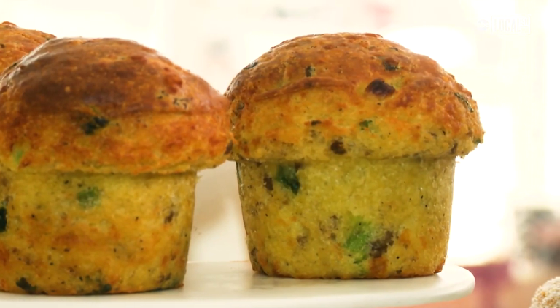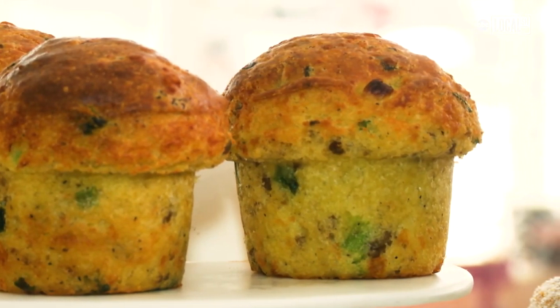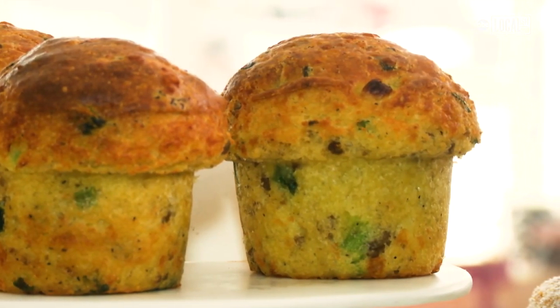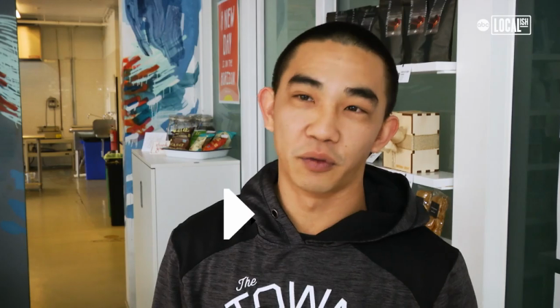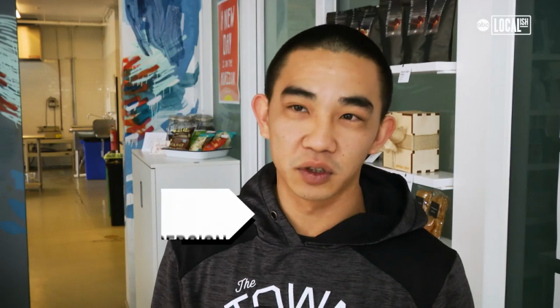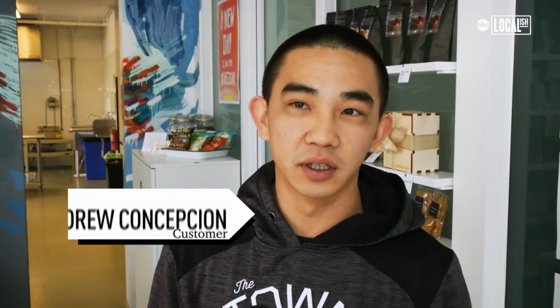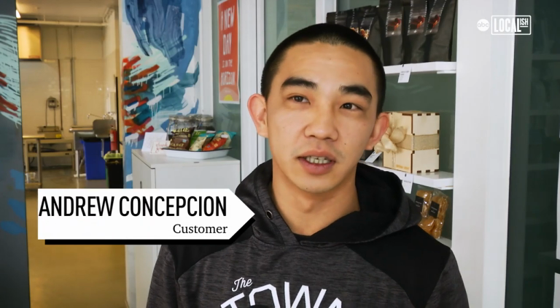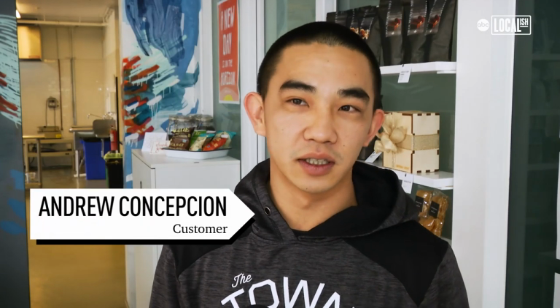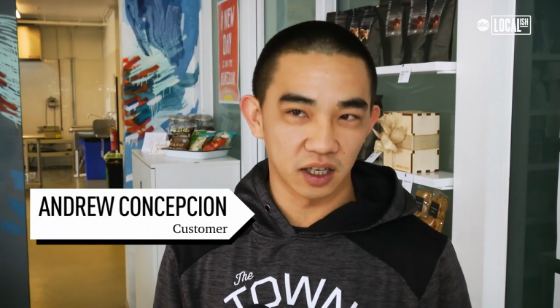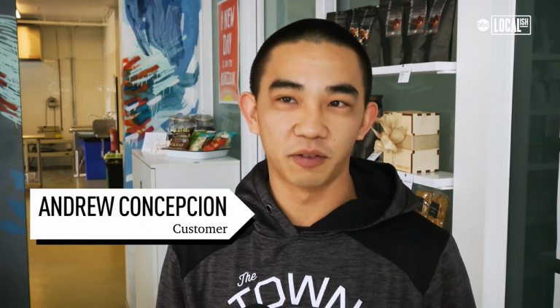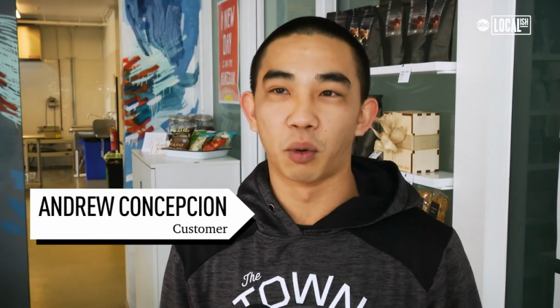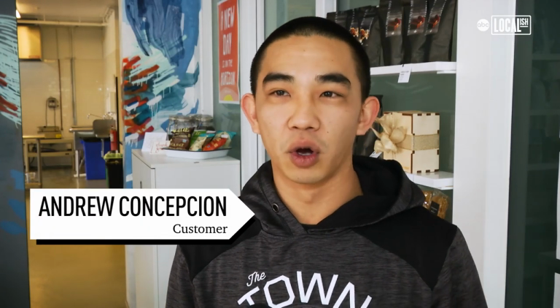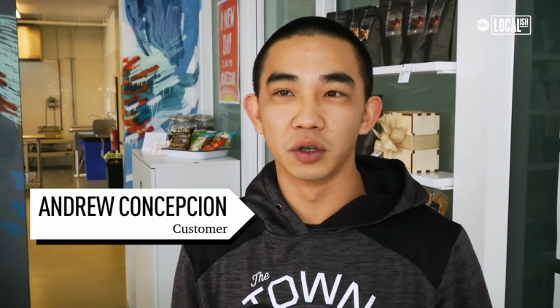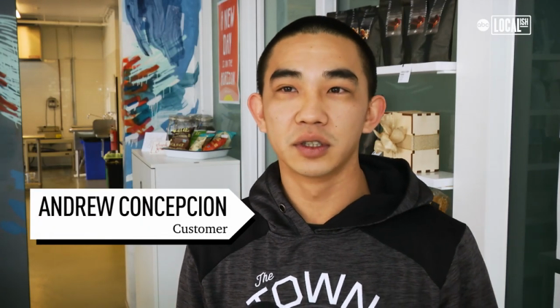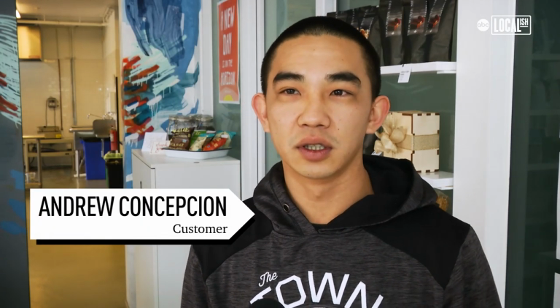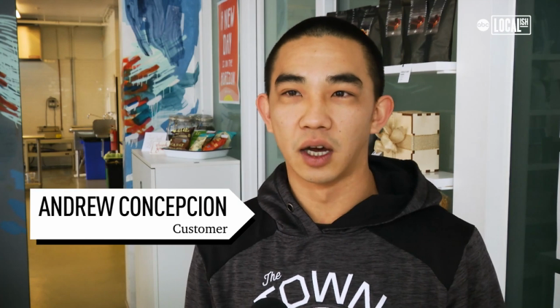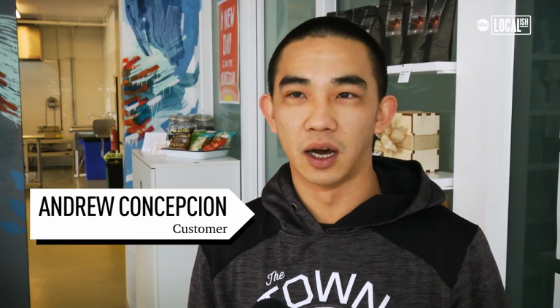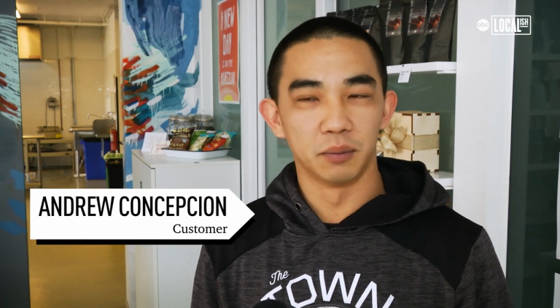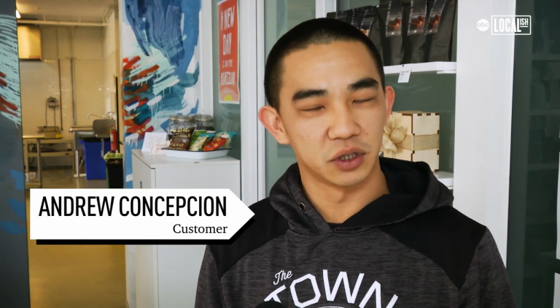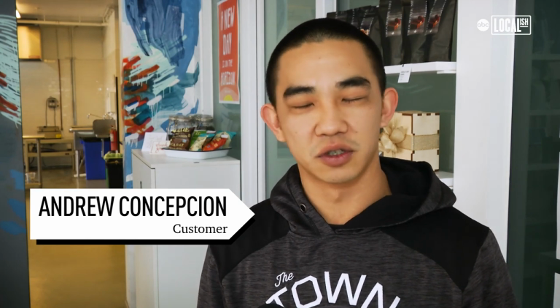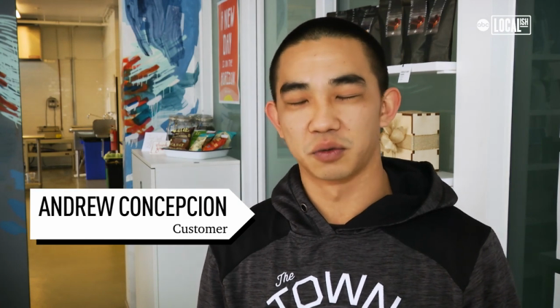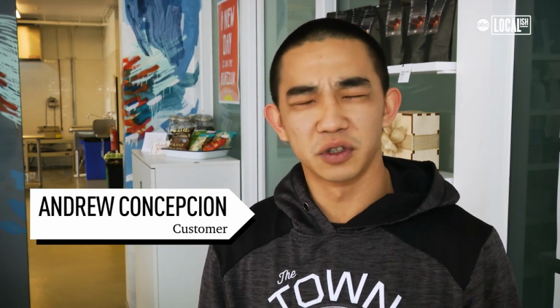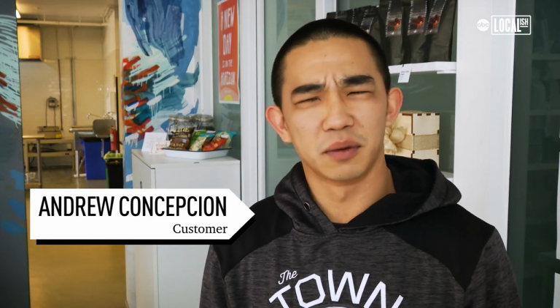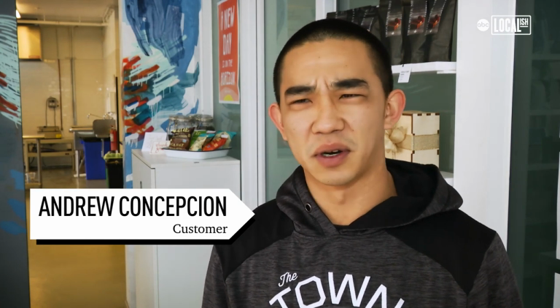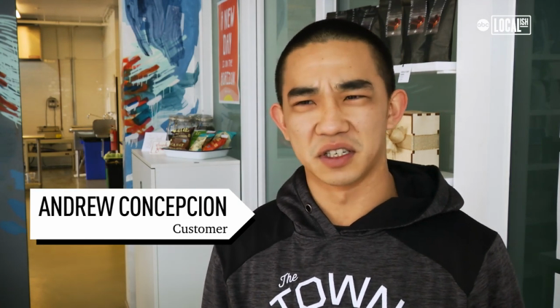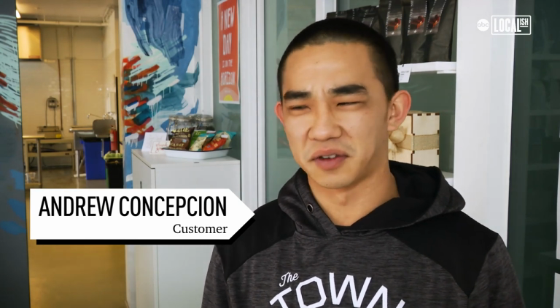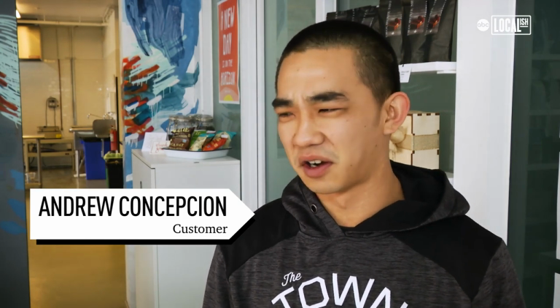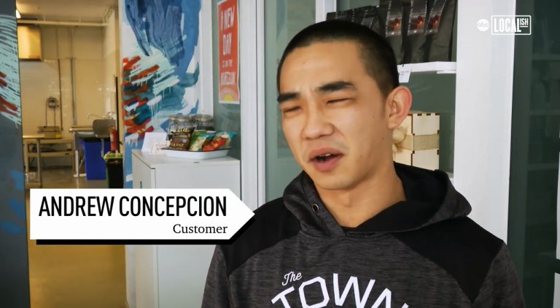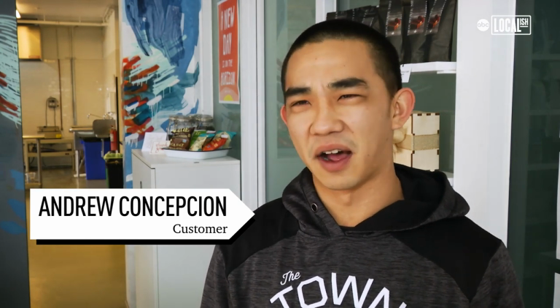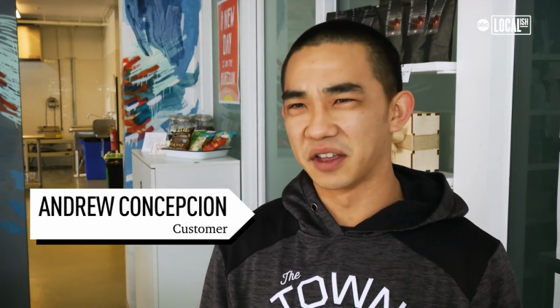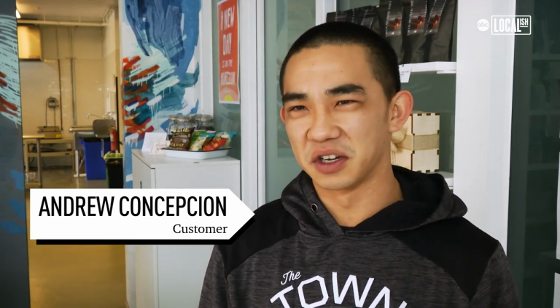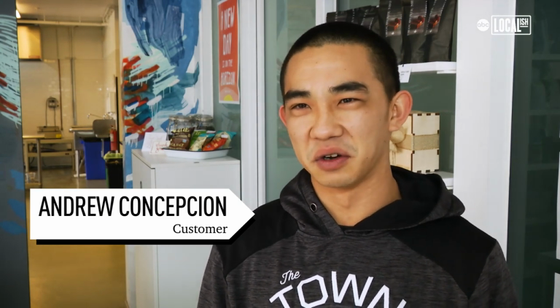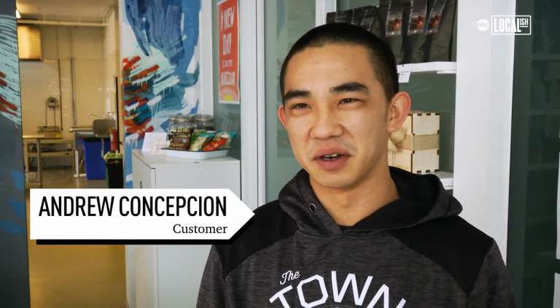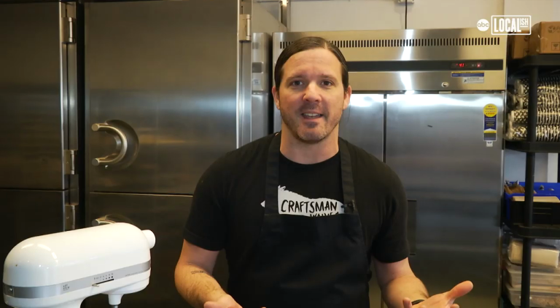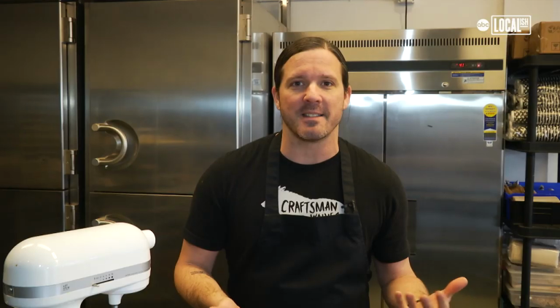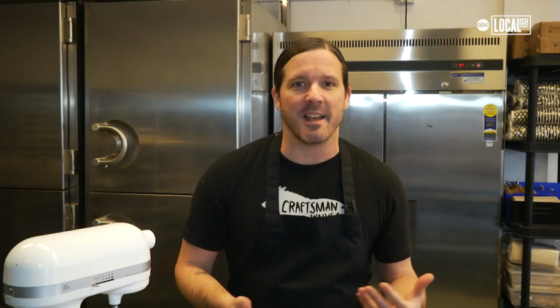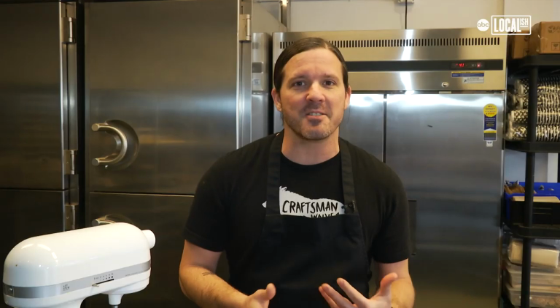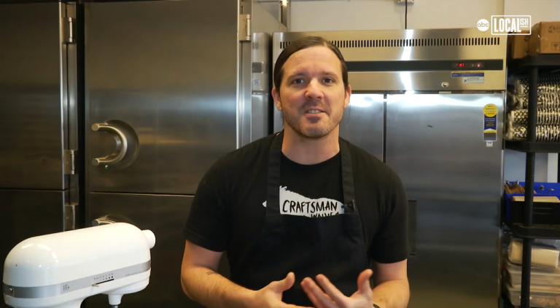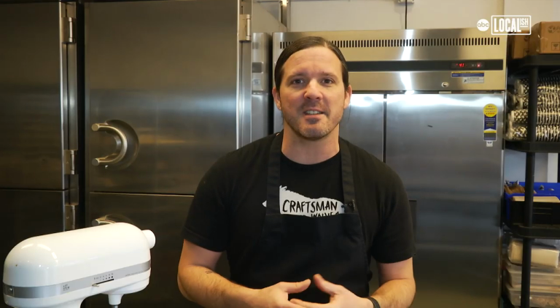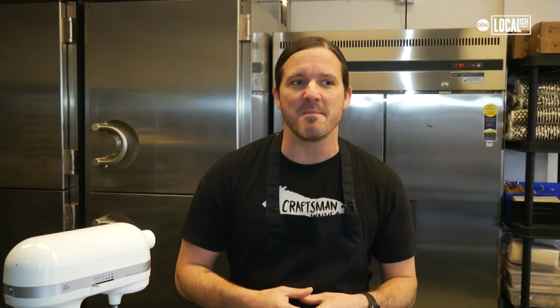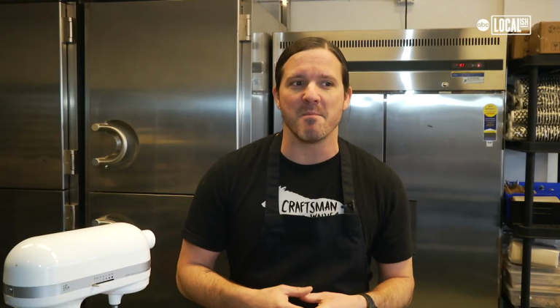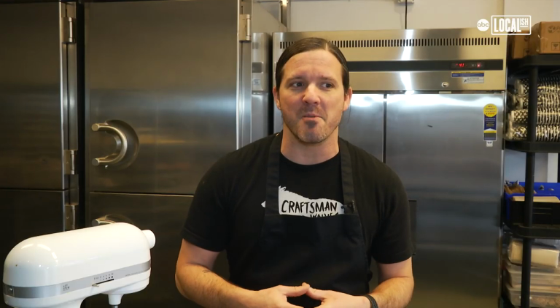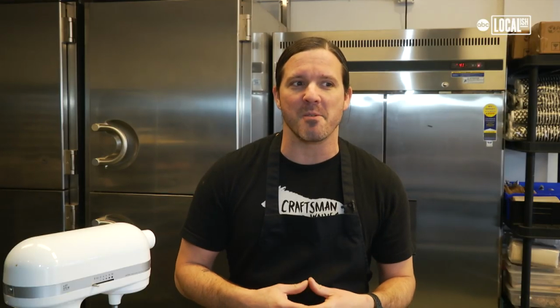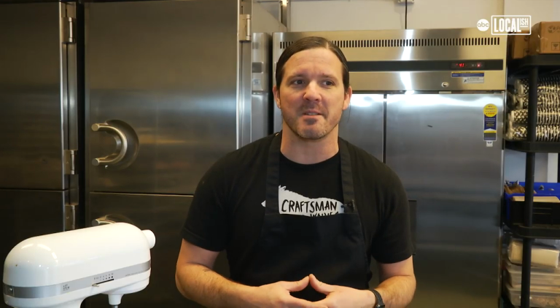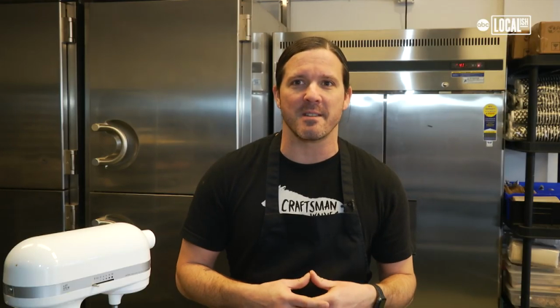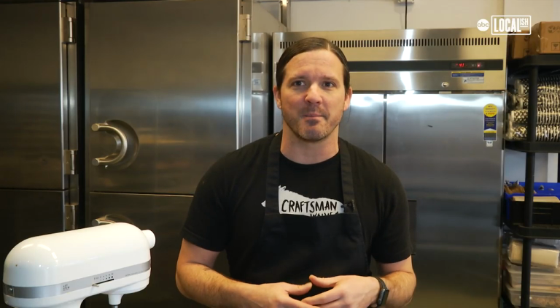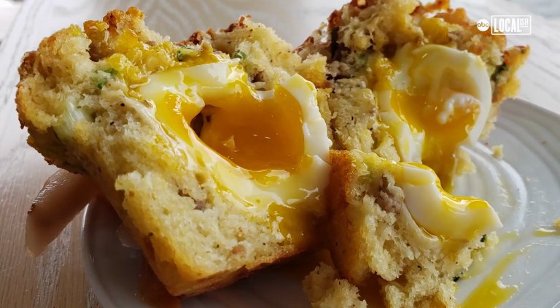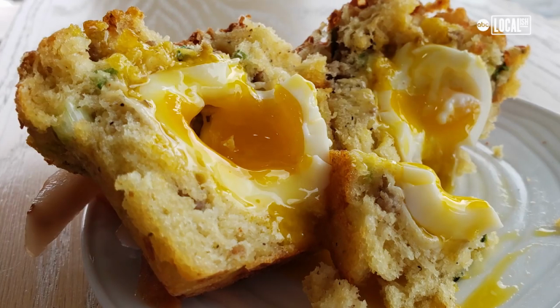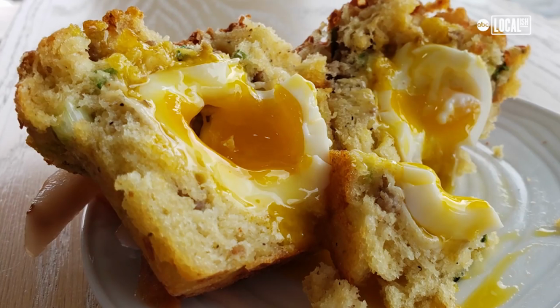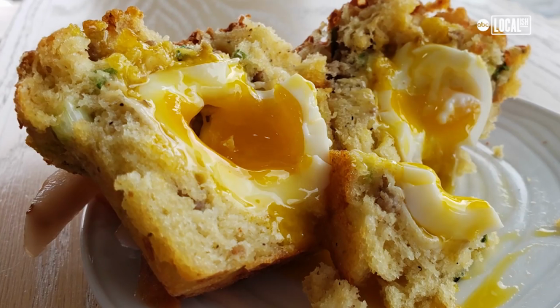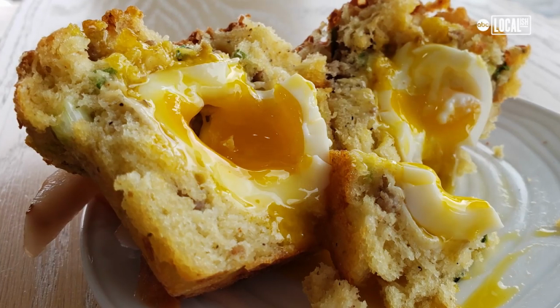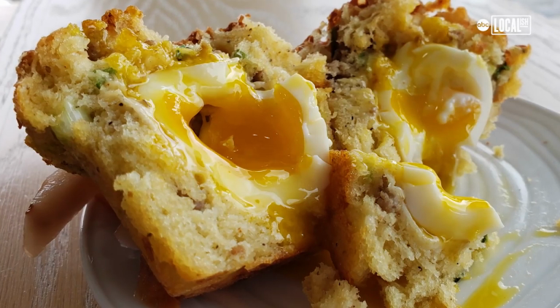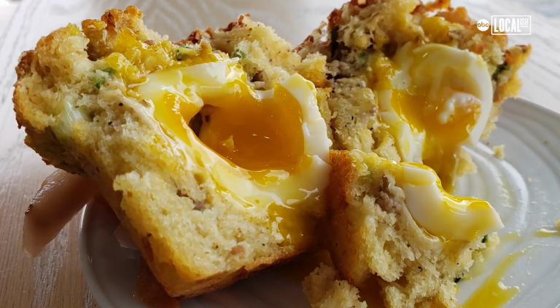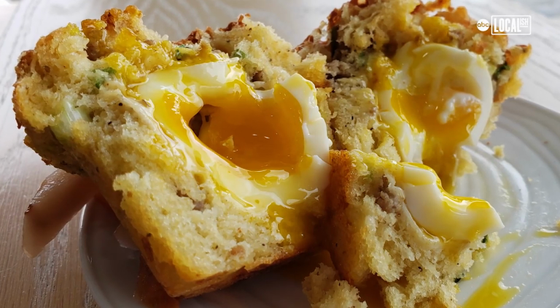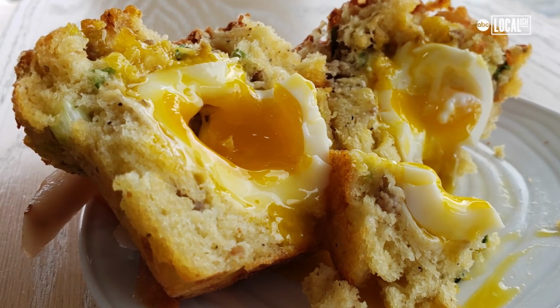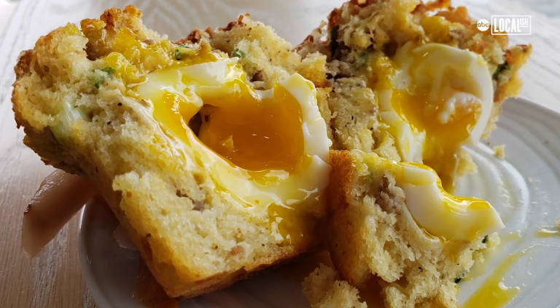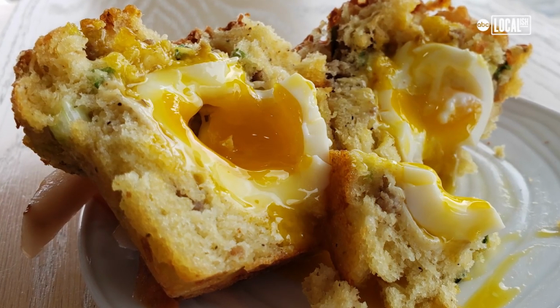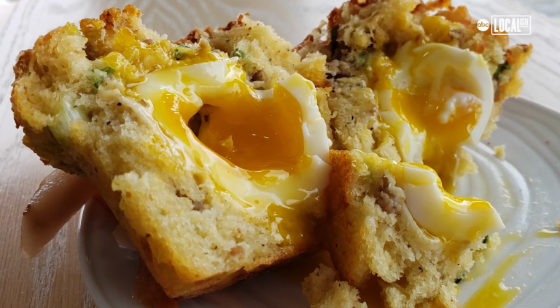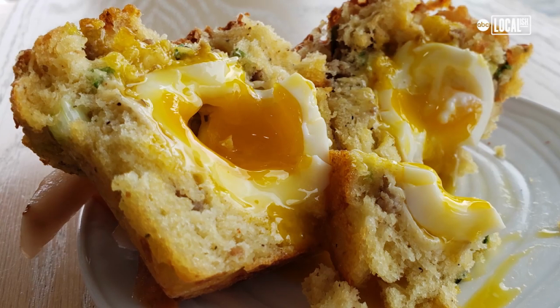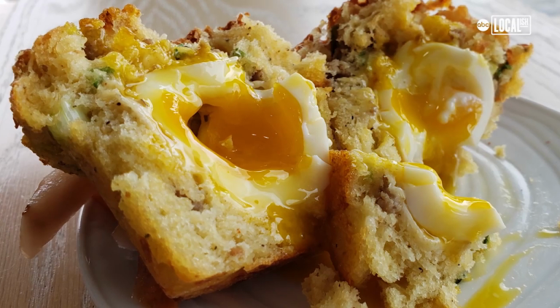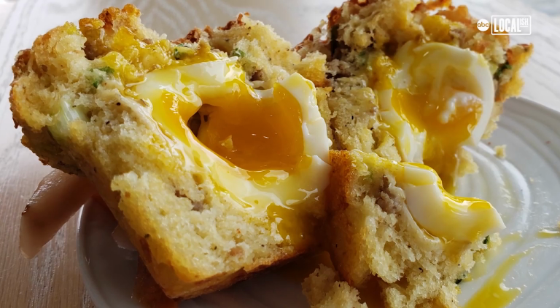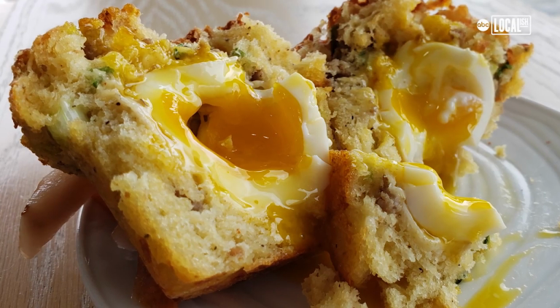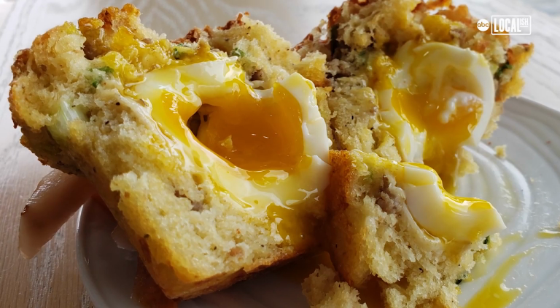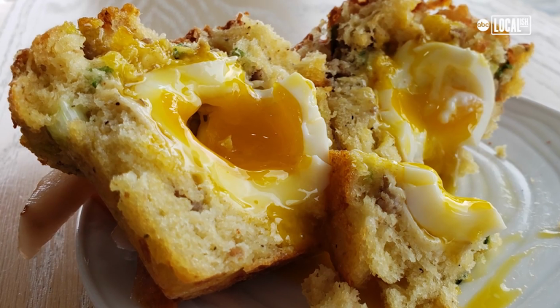It's perfectly soft-boiled, which is really impressive. I don't know how they do it. It's actually more simple than you think. So I'm going to show you how we do it today.